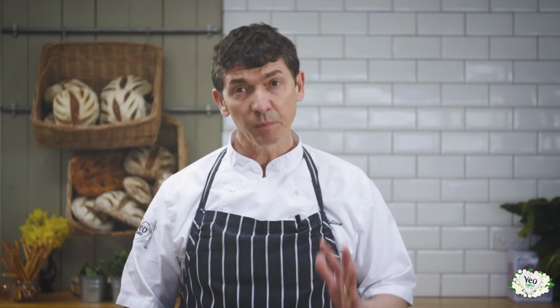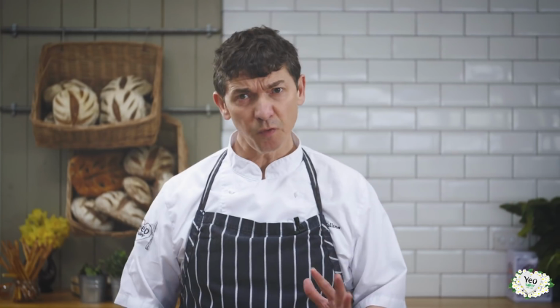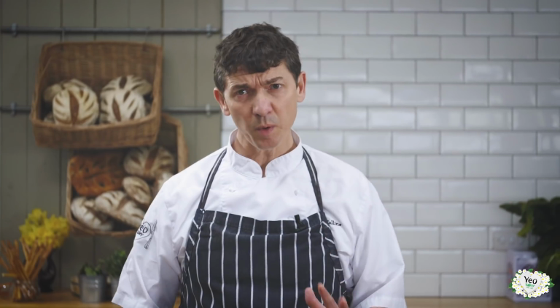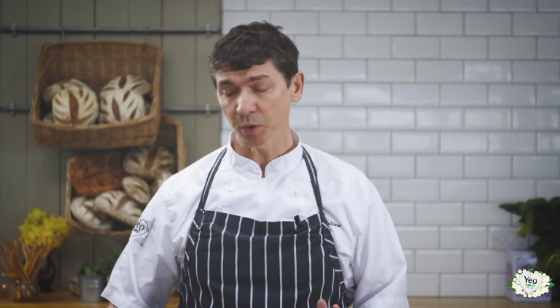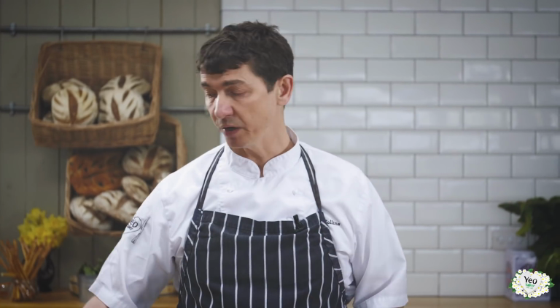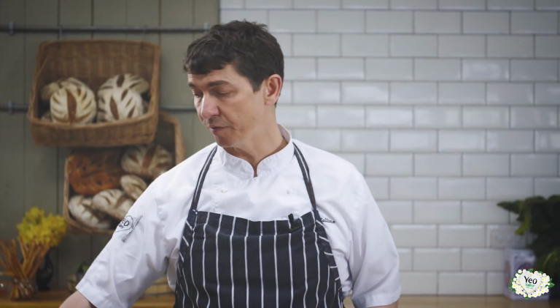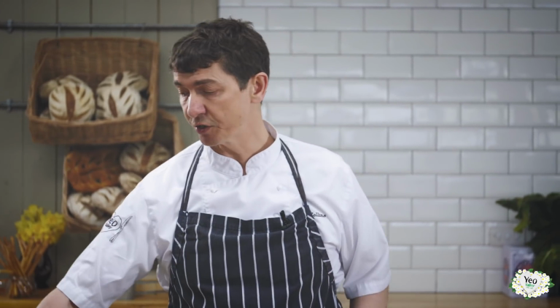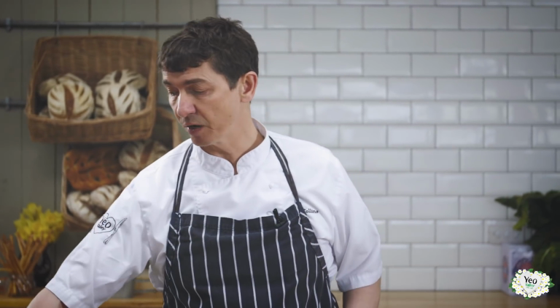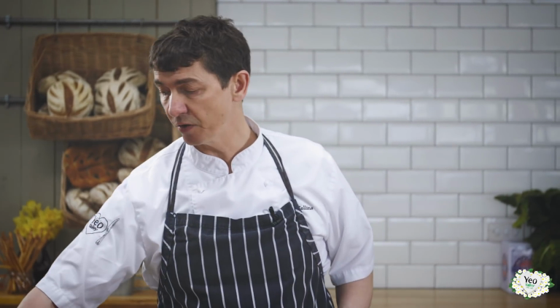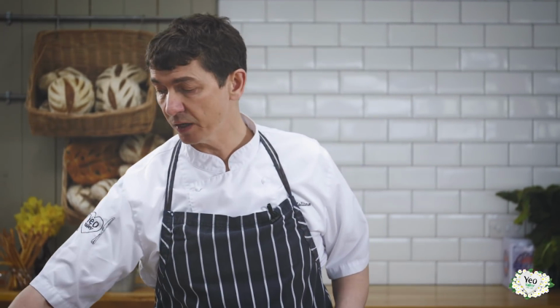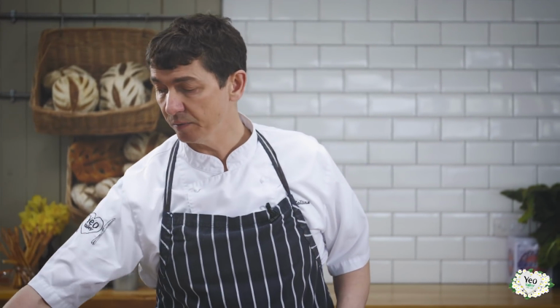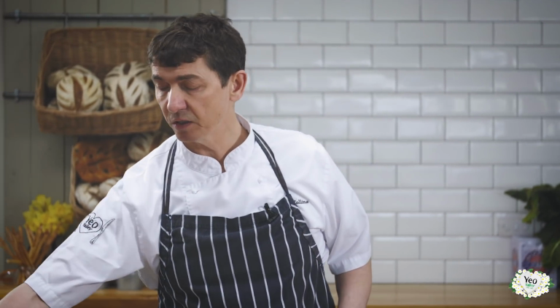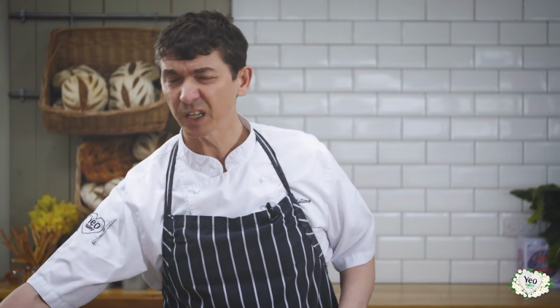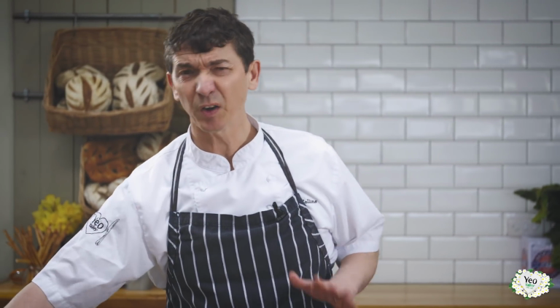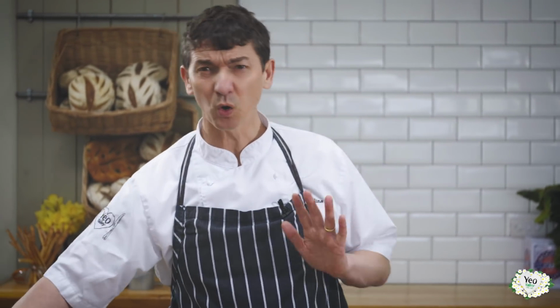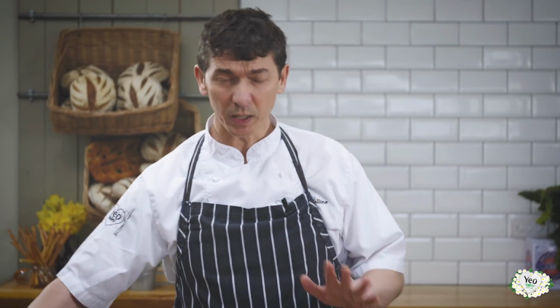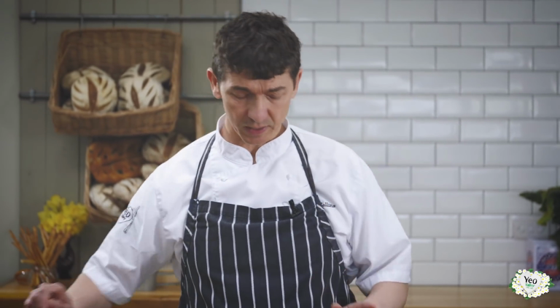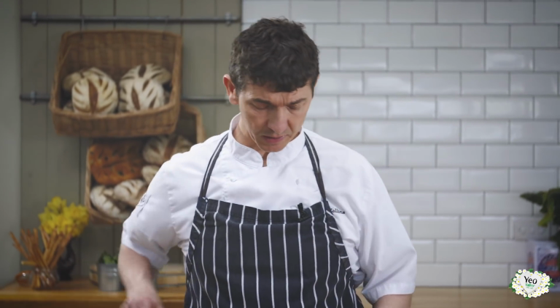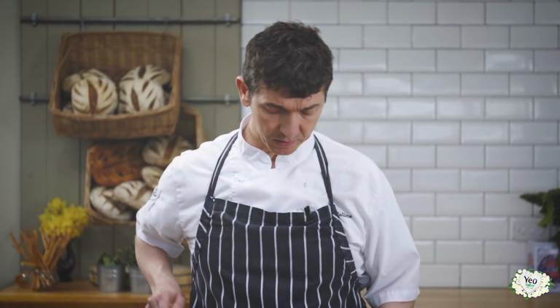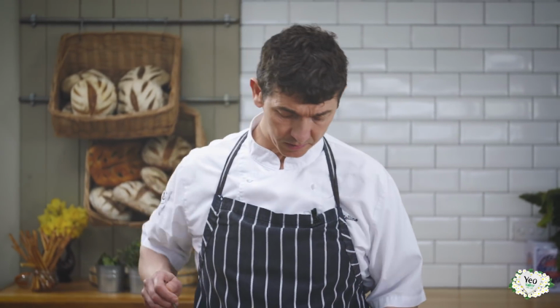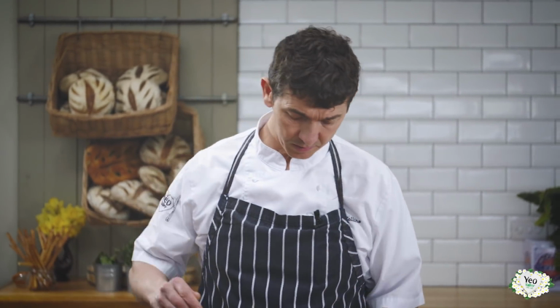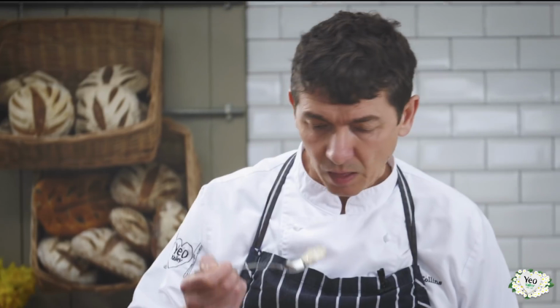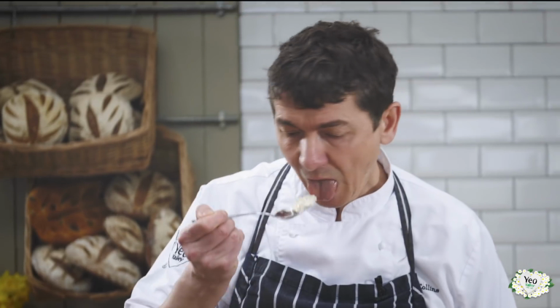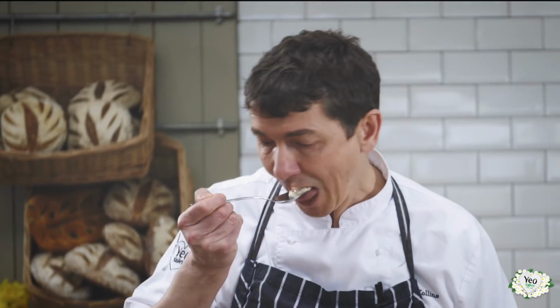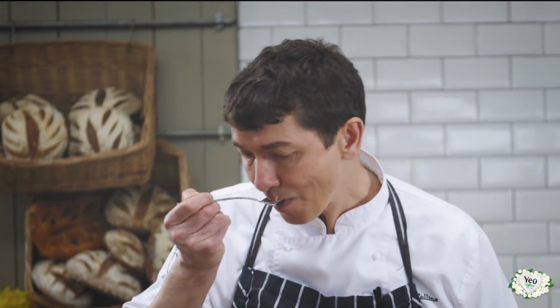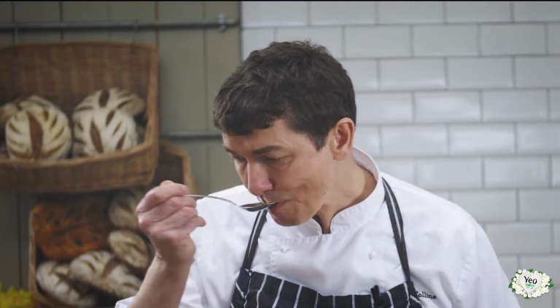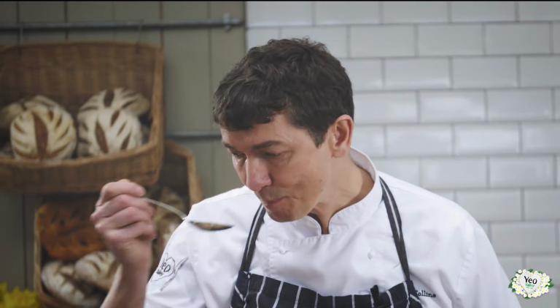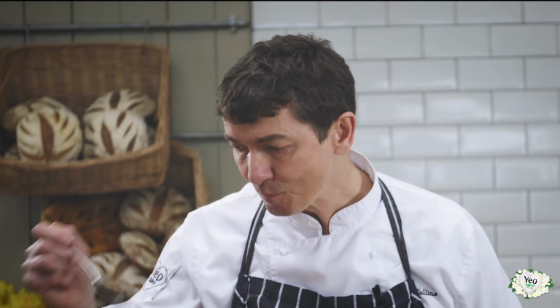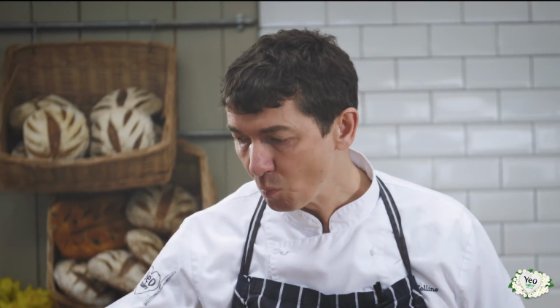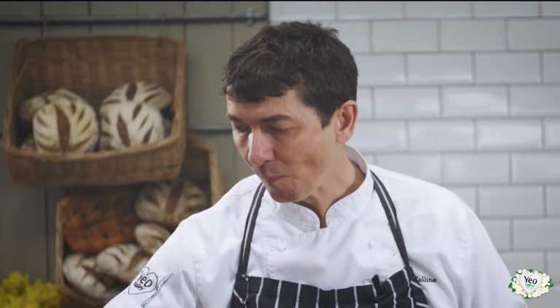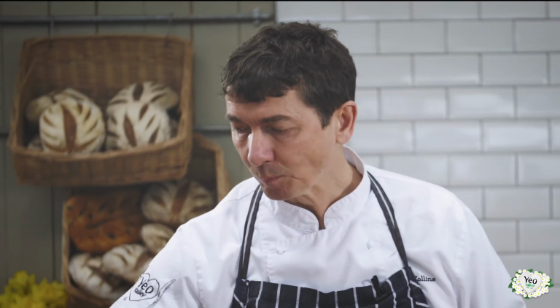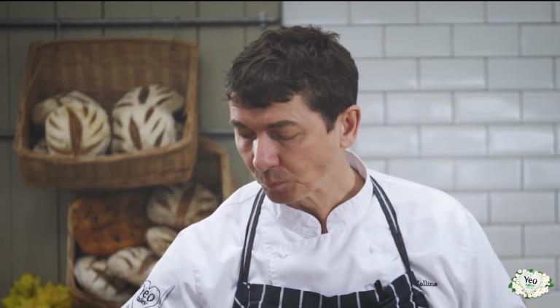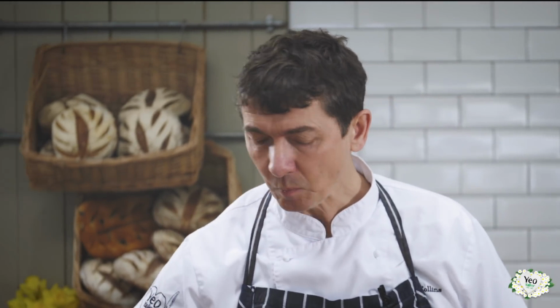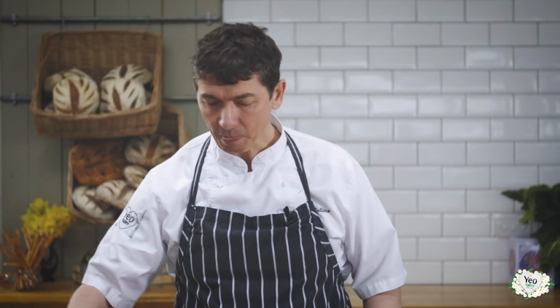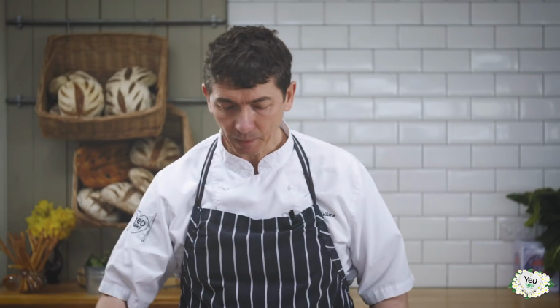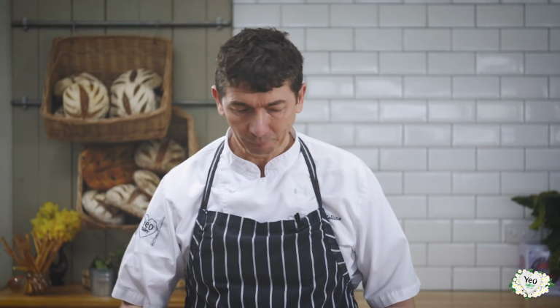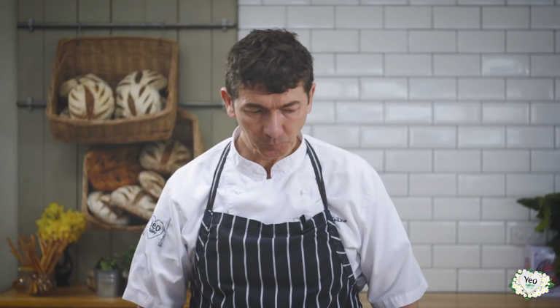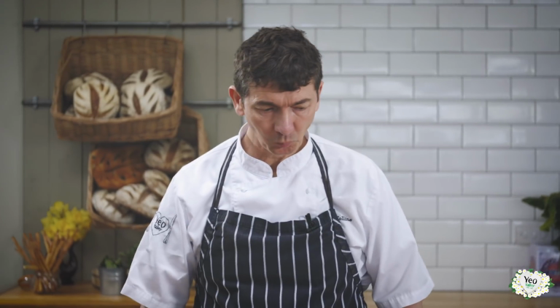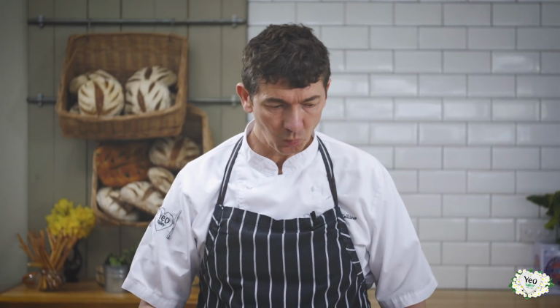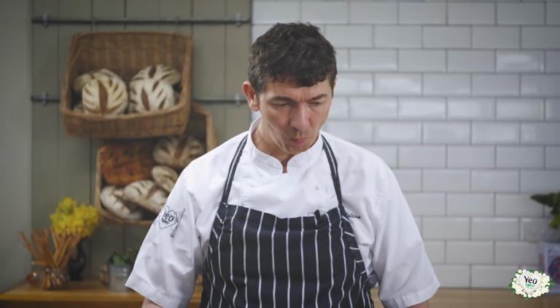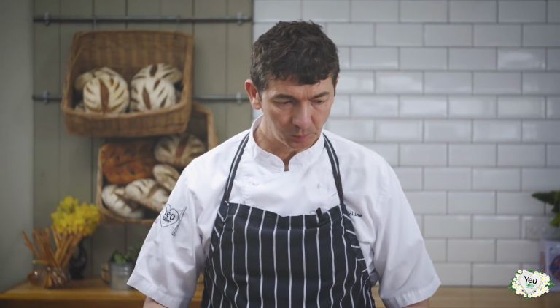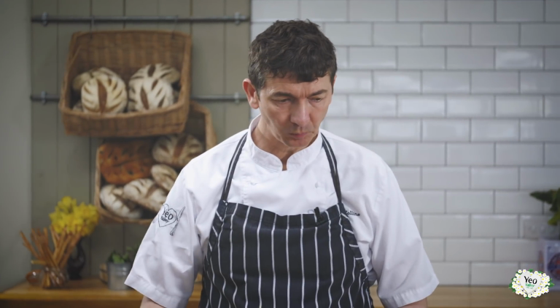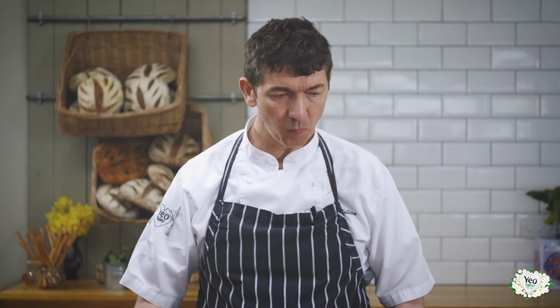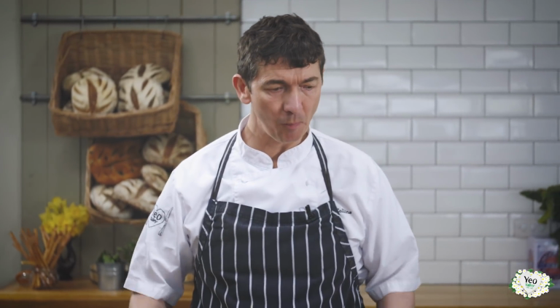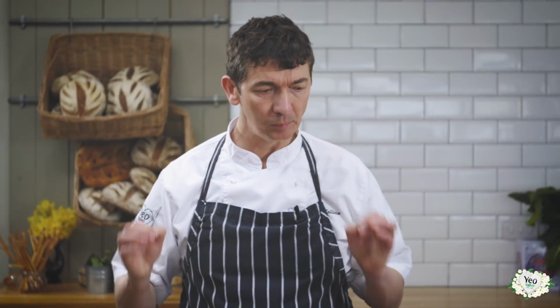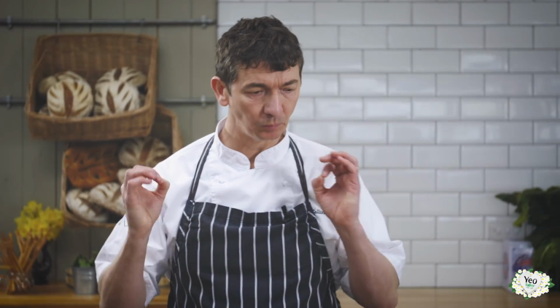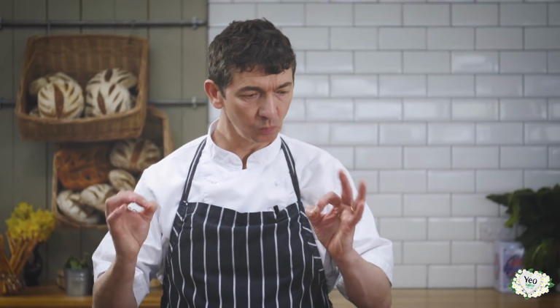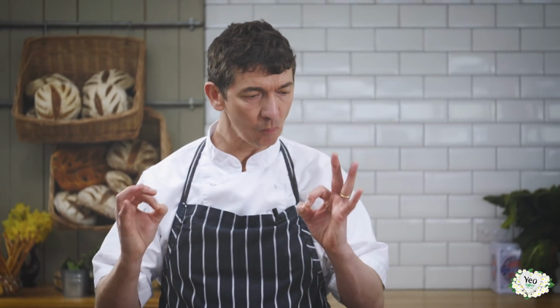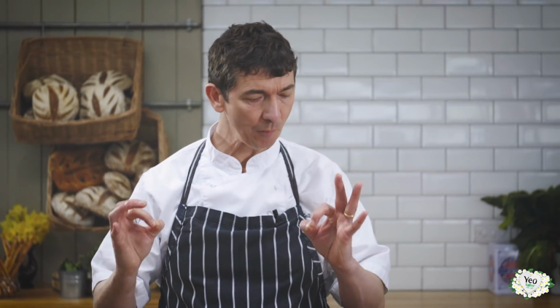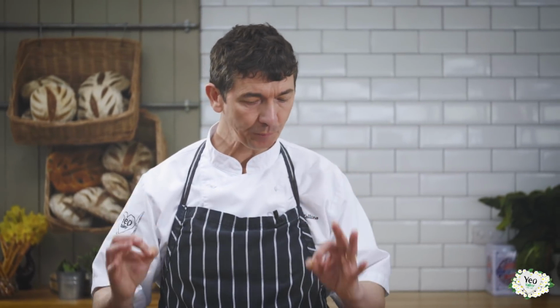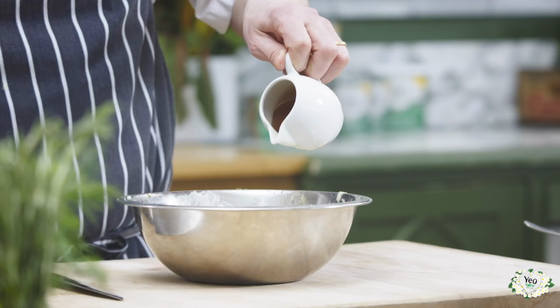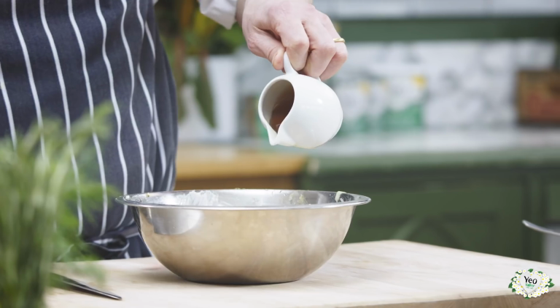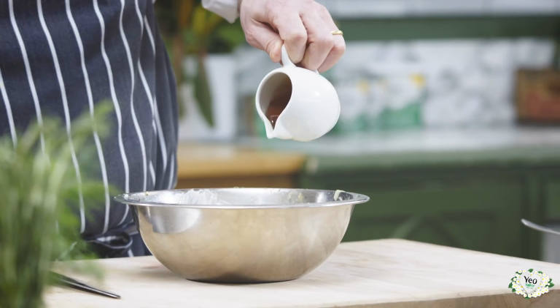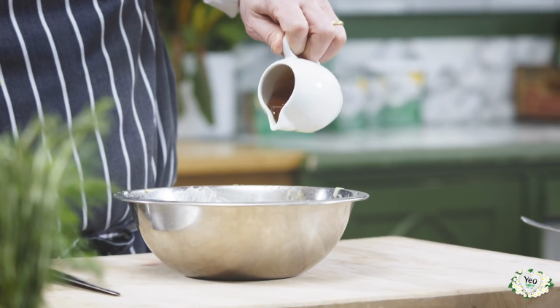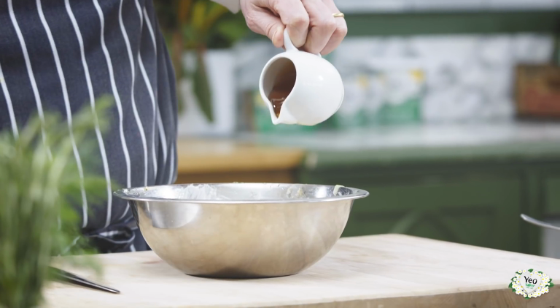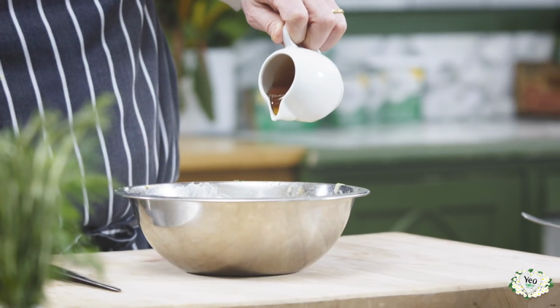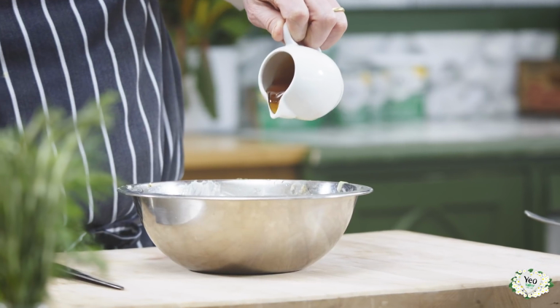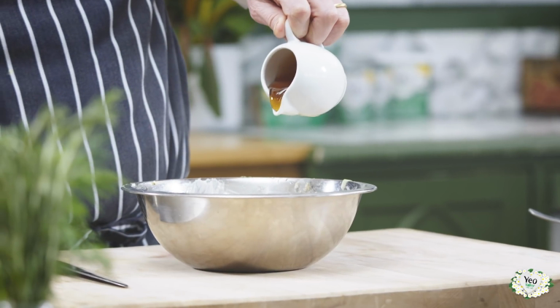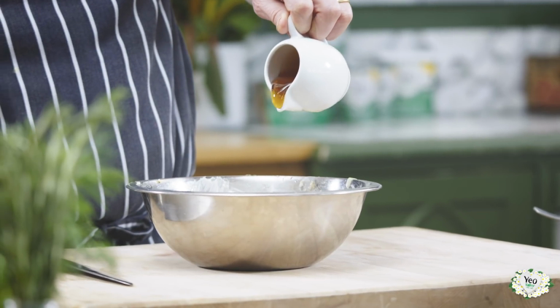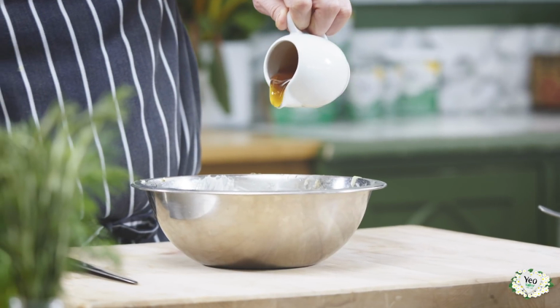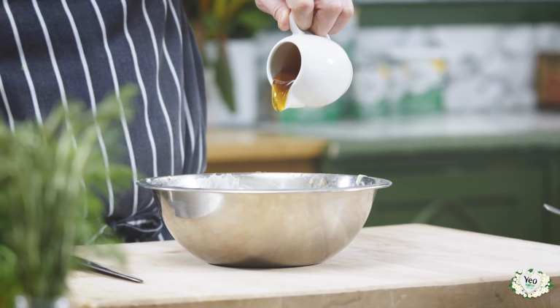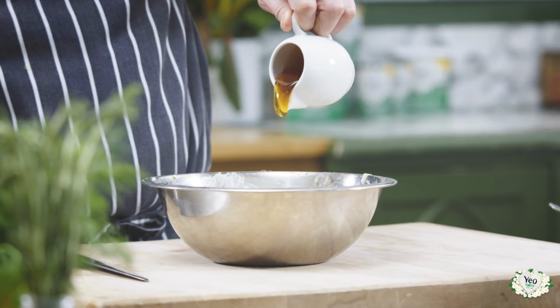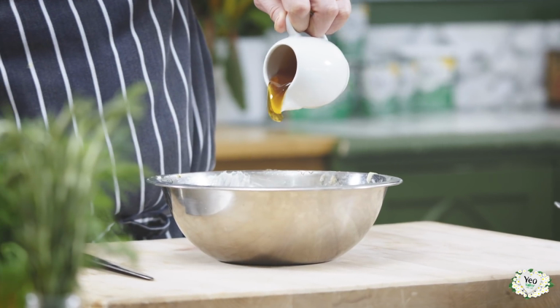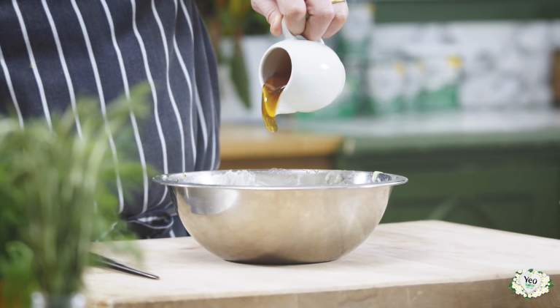Before we put it in the fridge overnight, let's give it a quick taste. Add a little bit more honey if you'd like to.